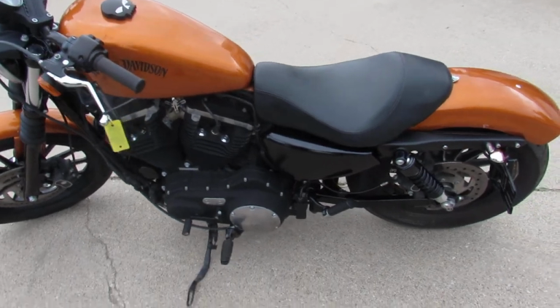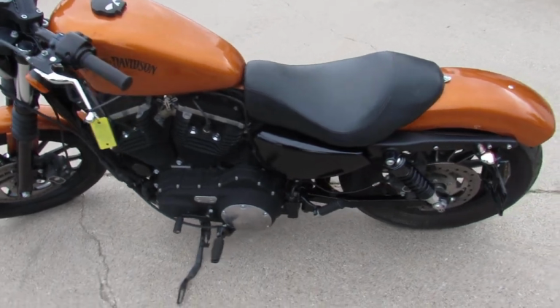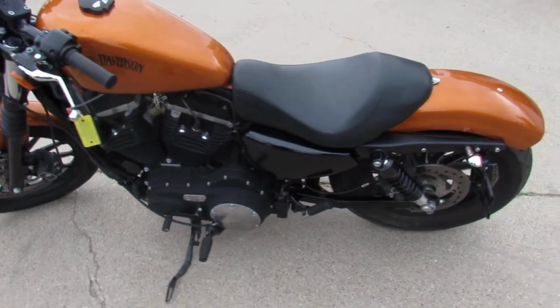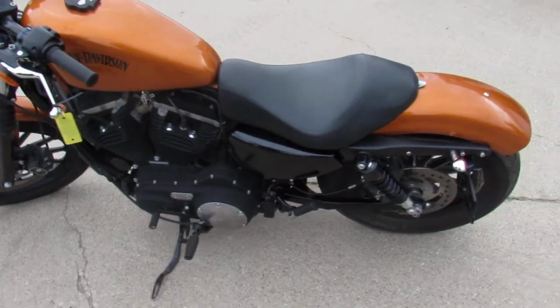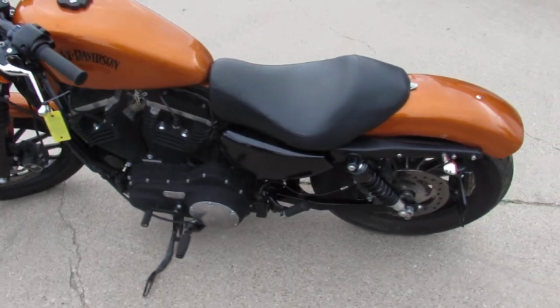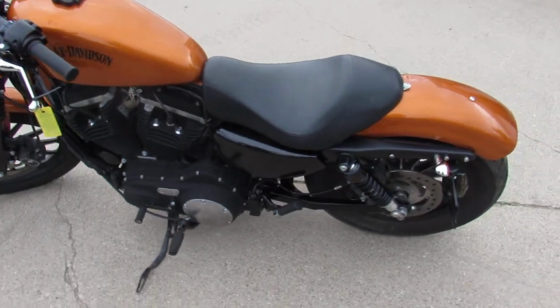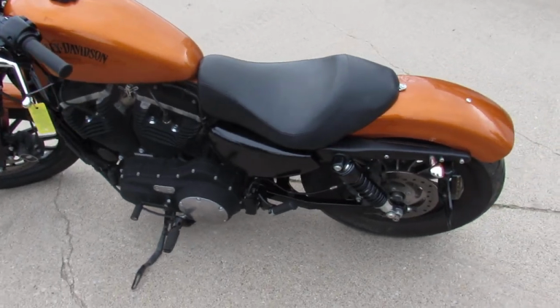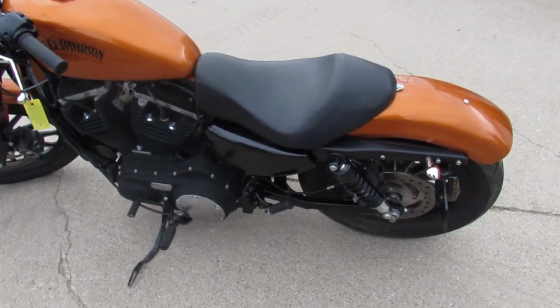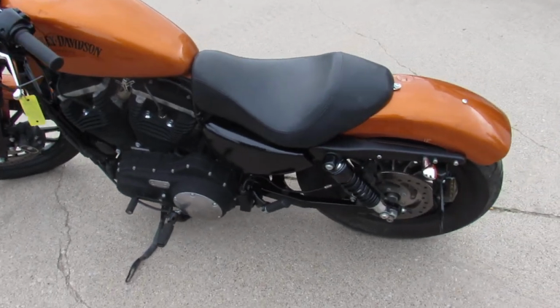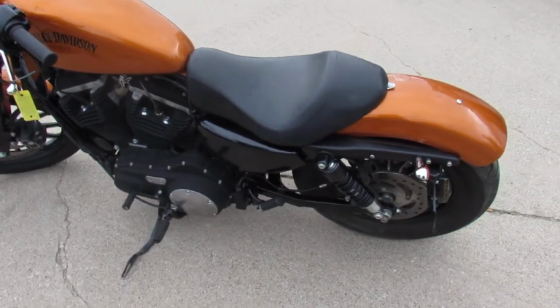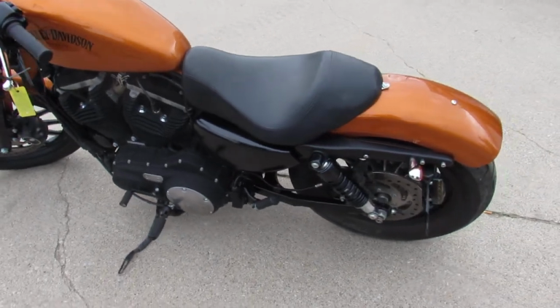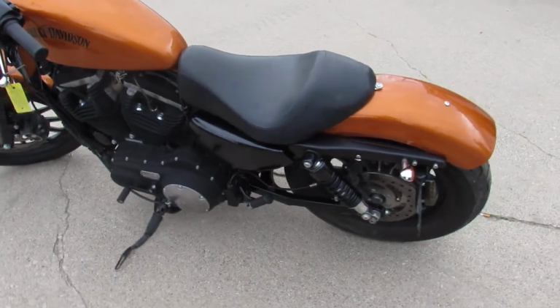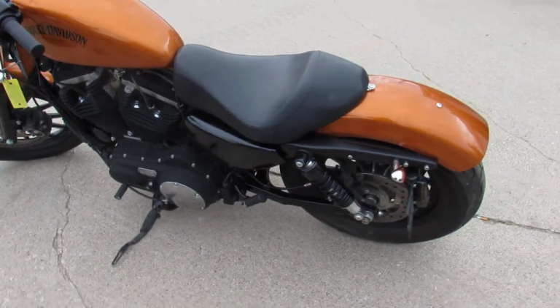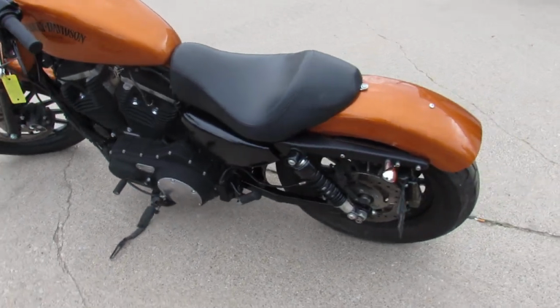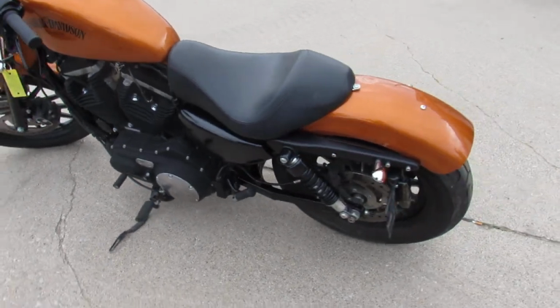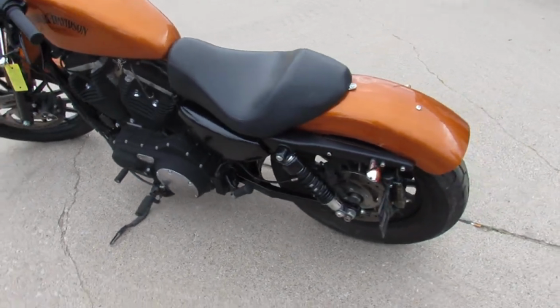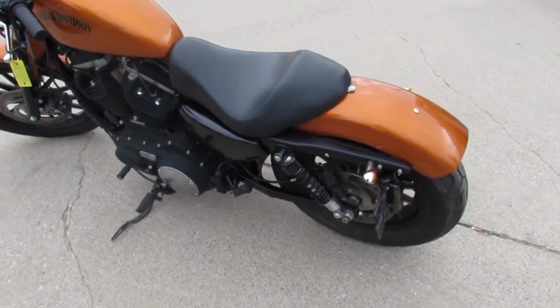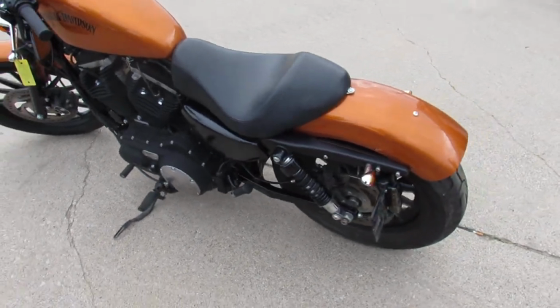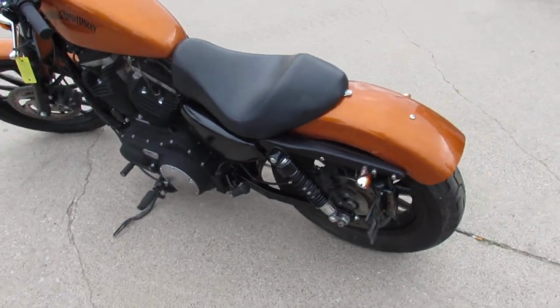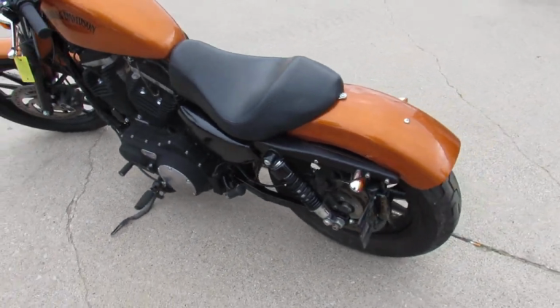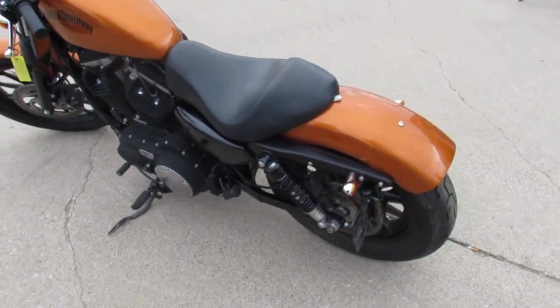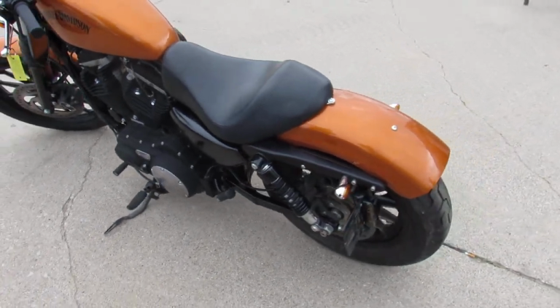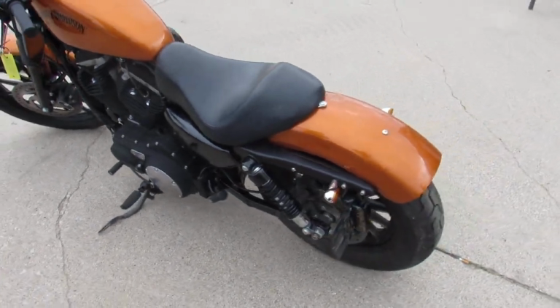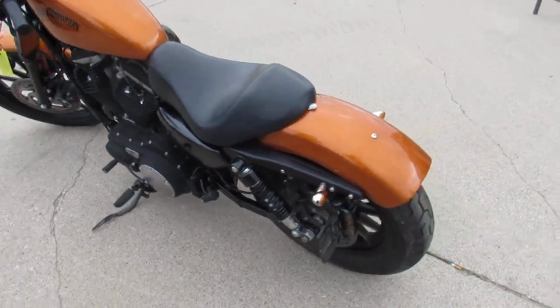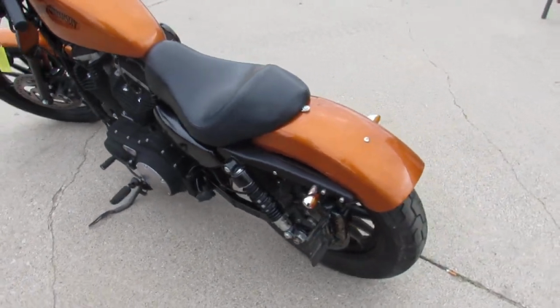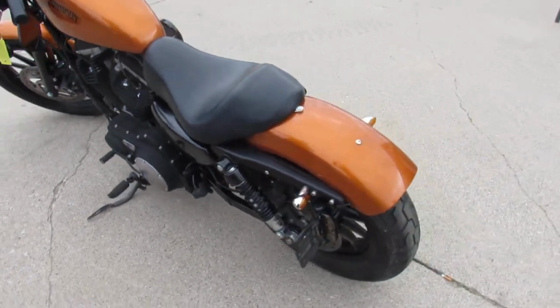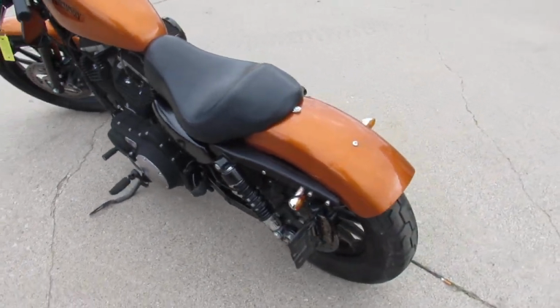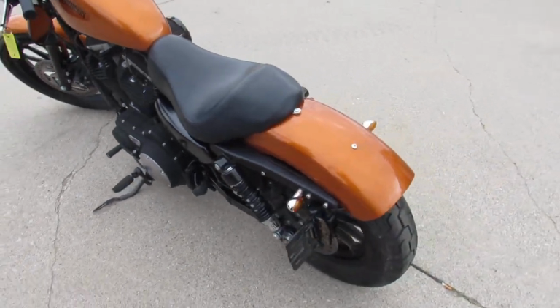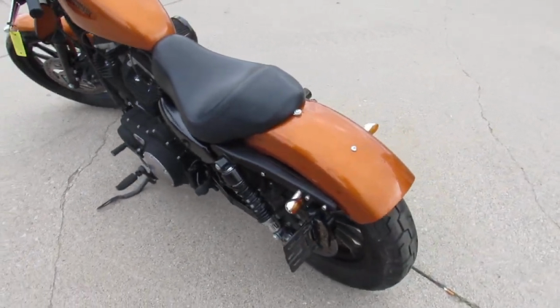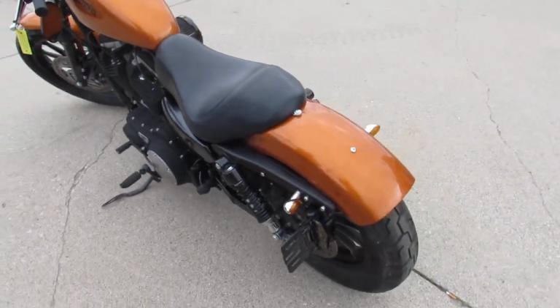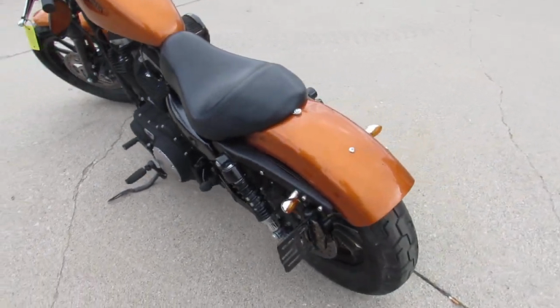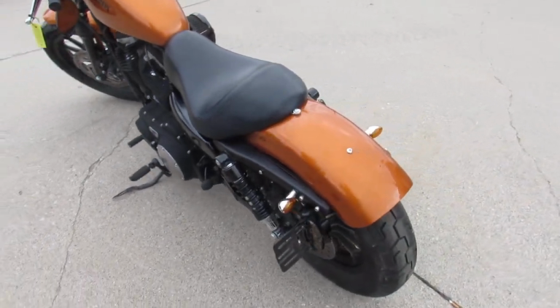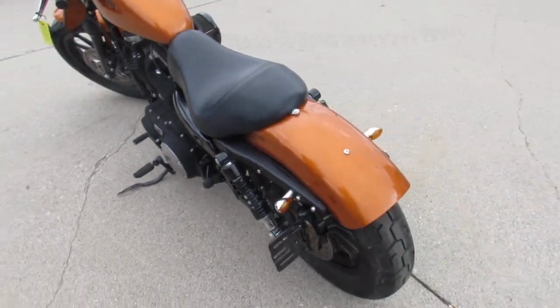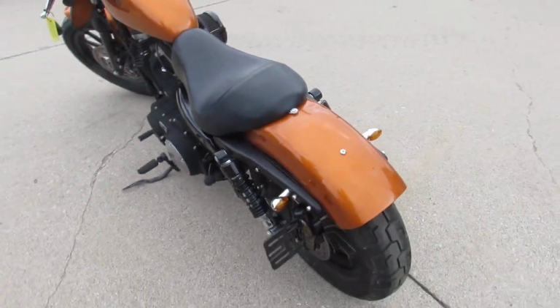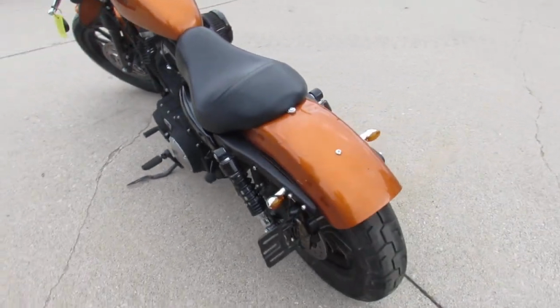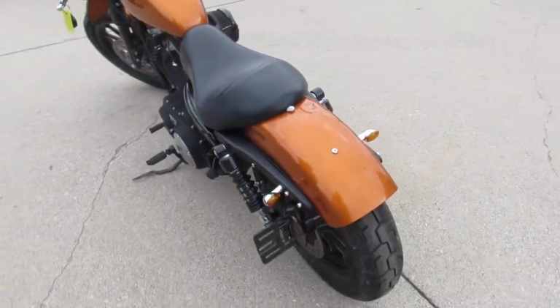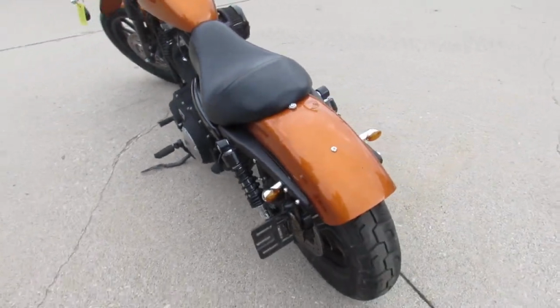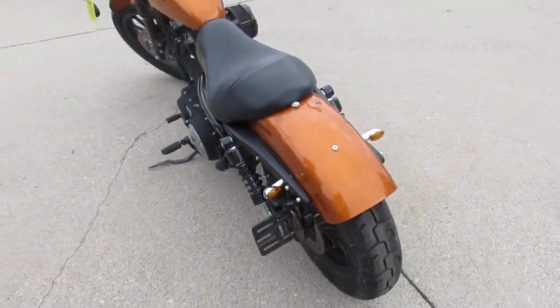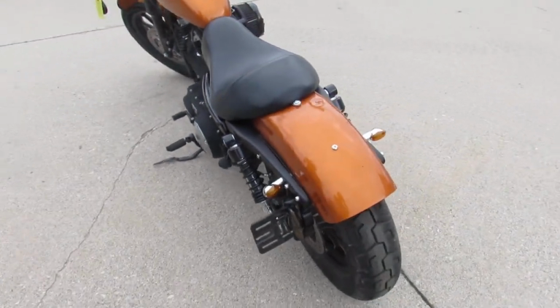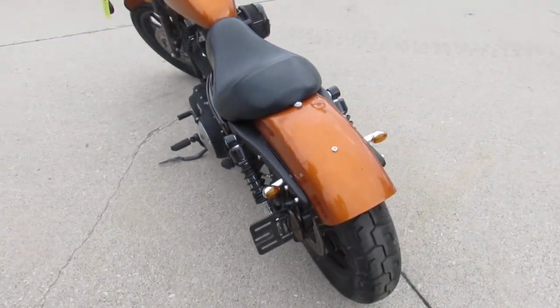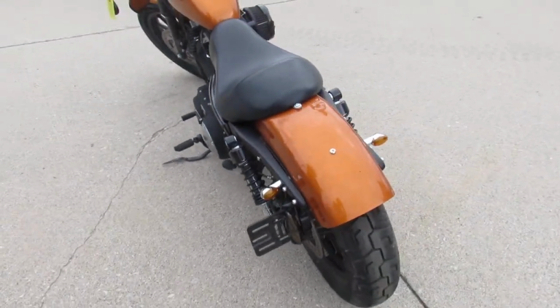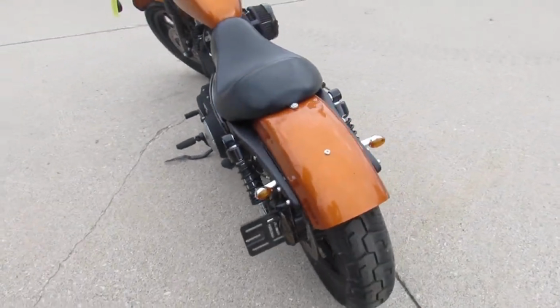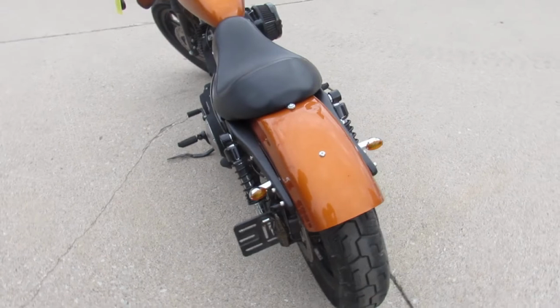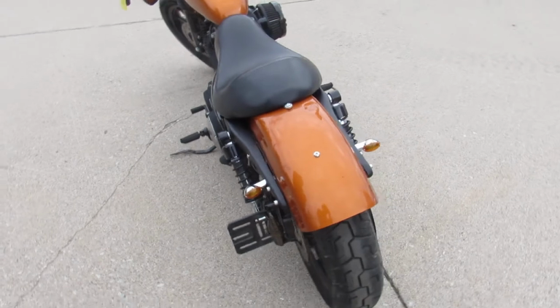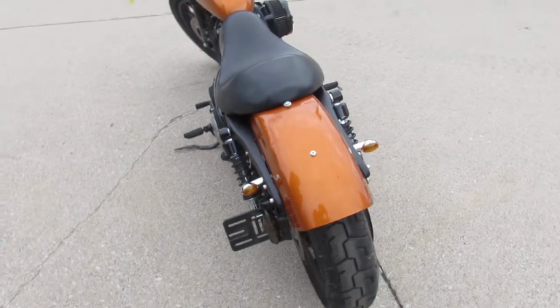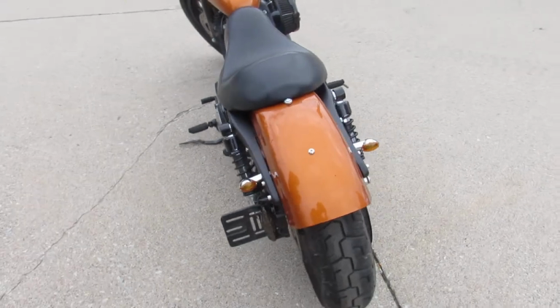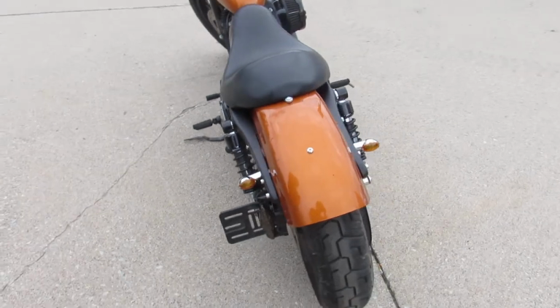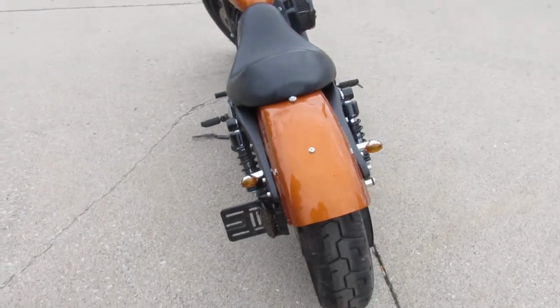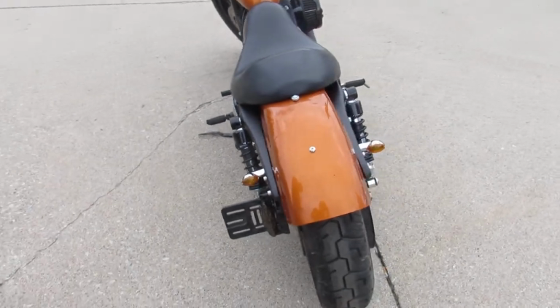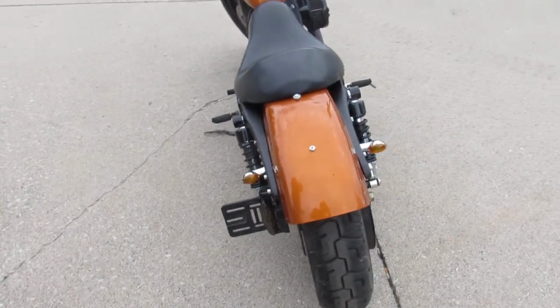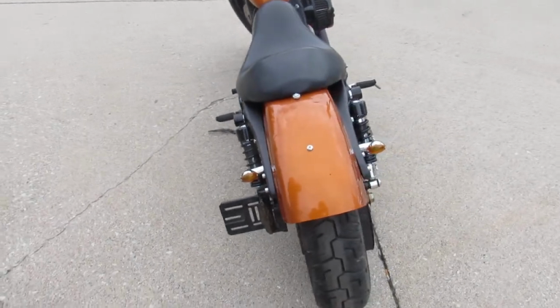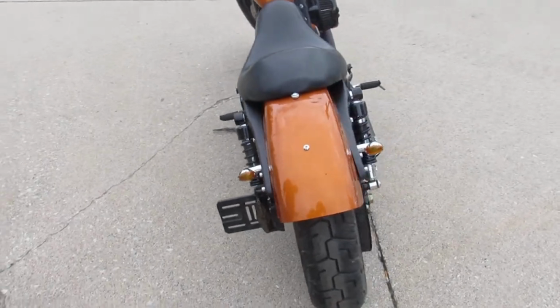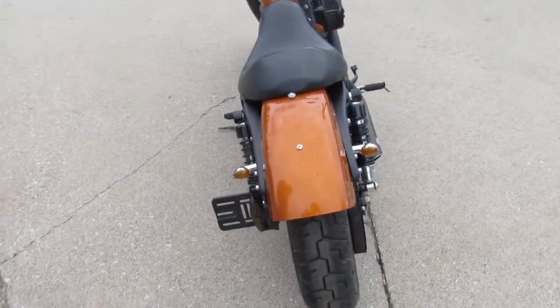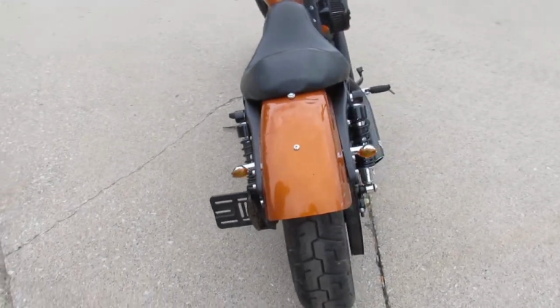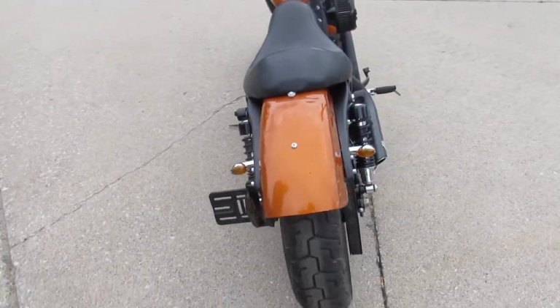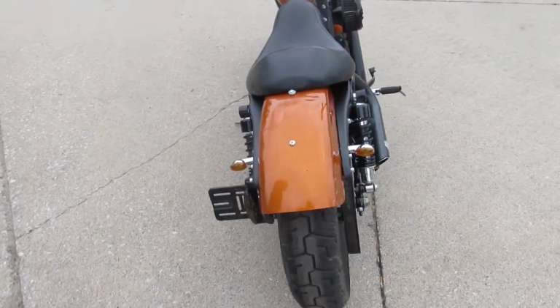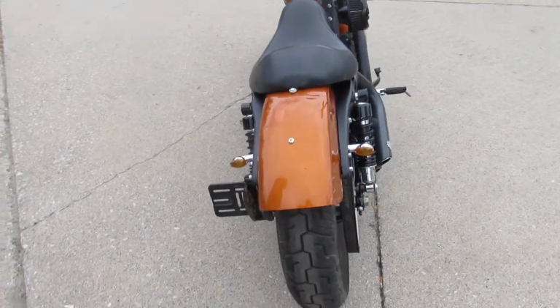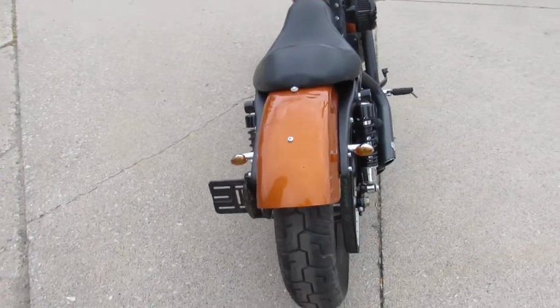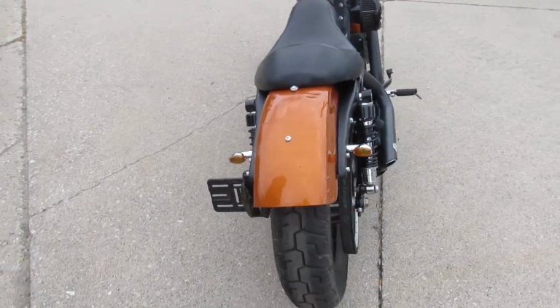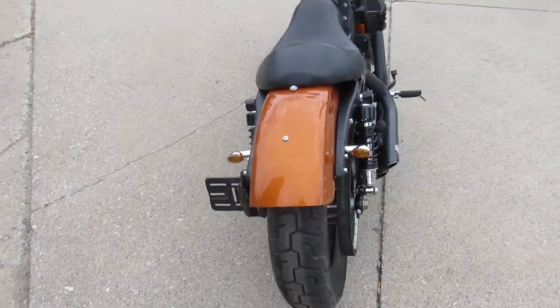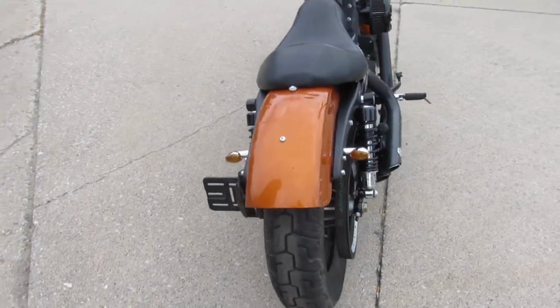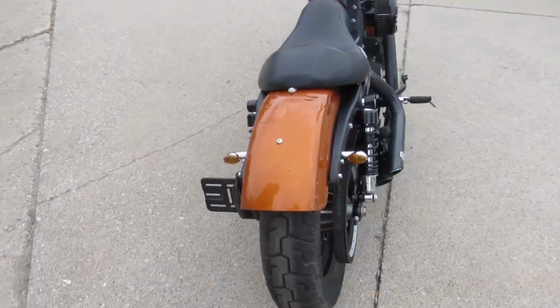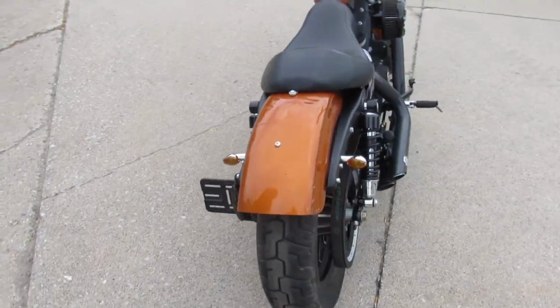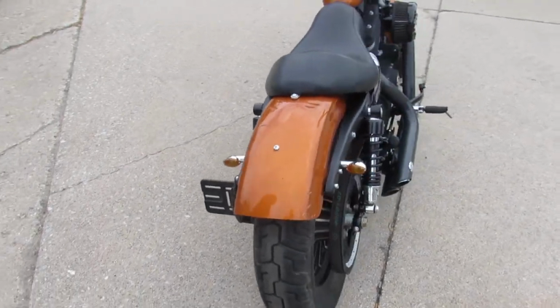This is a great bike for the money. Not just the bike itself, but it's got a couple thousand dollars in extras. You can't go wrong with this one.